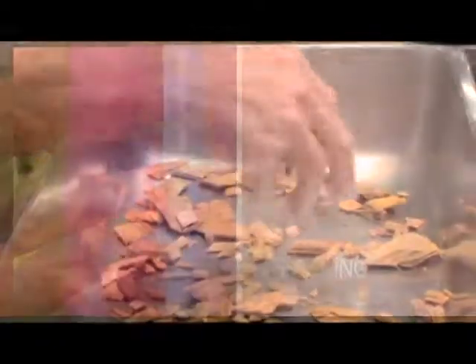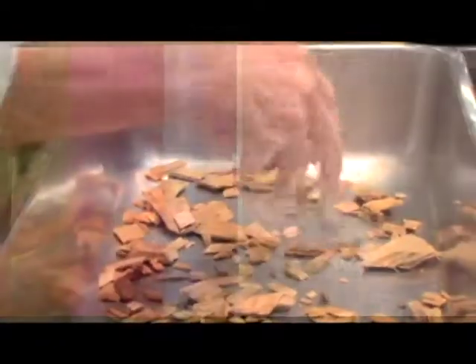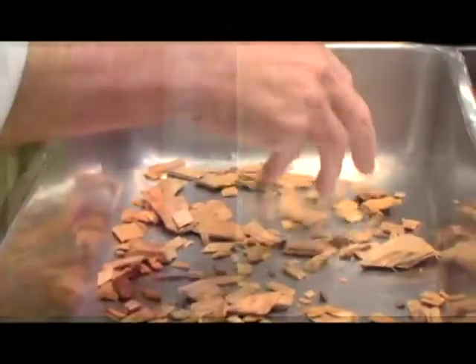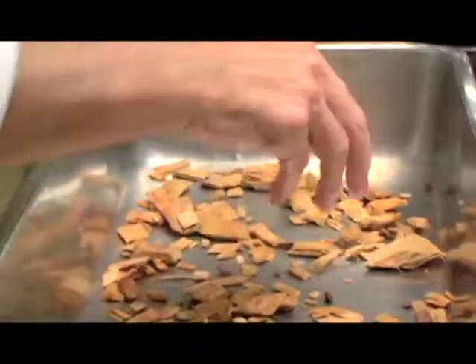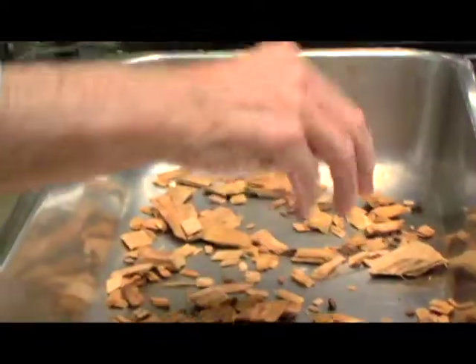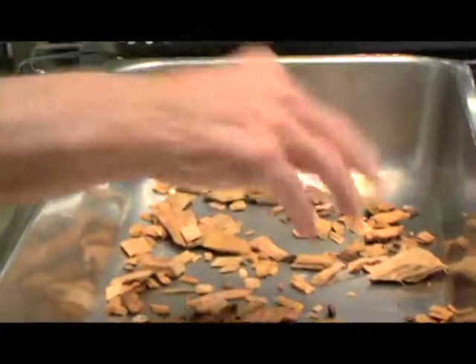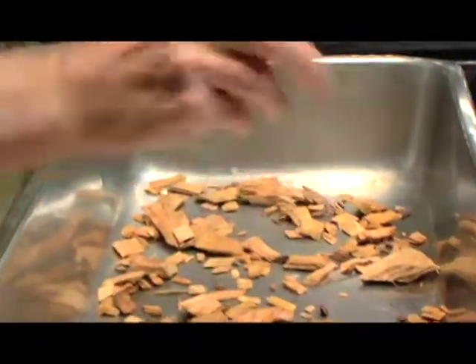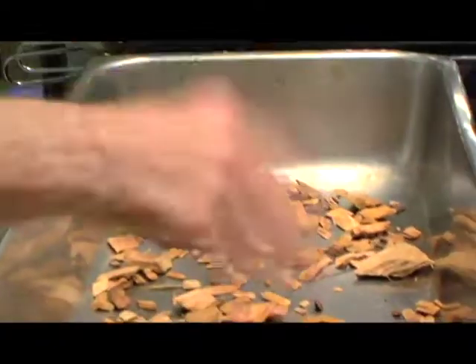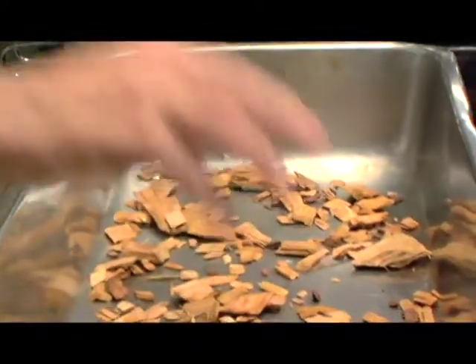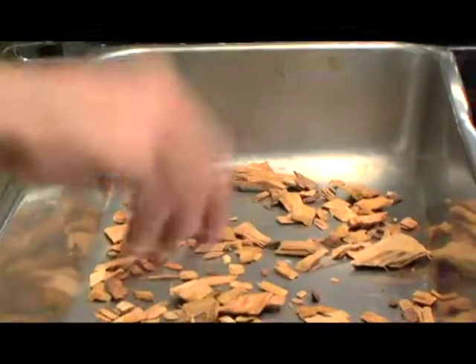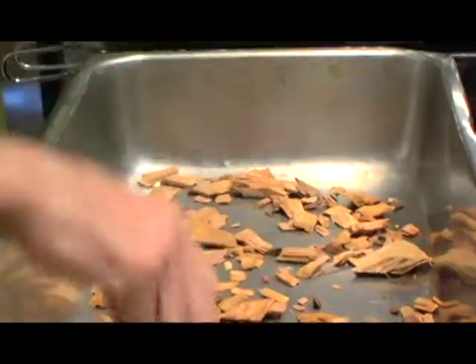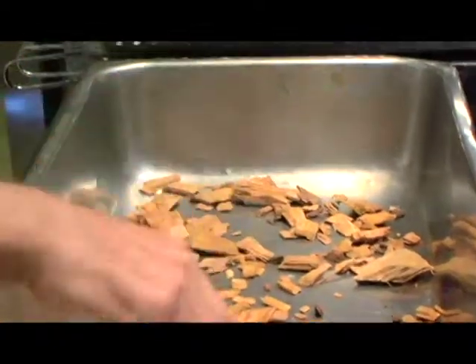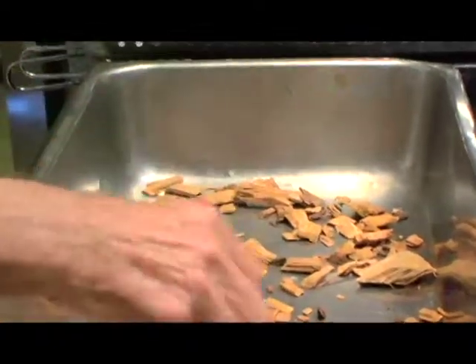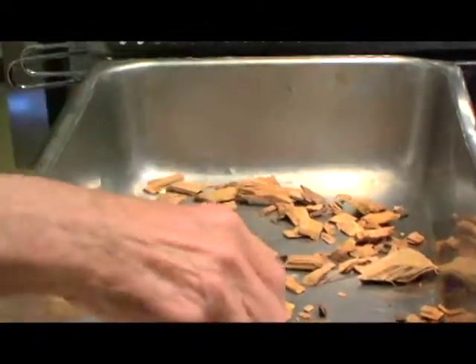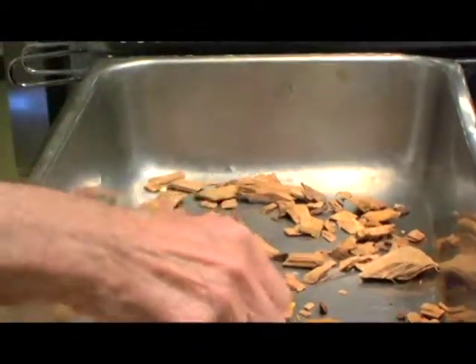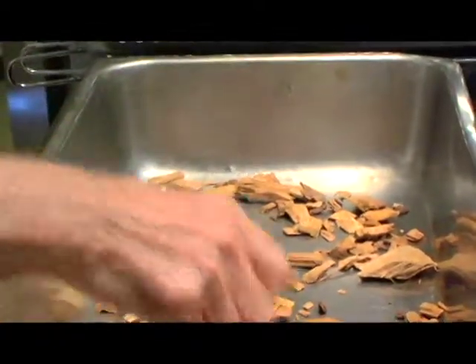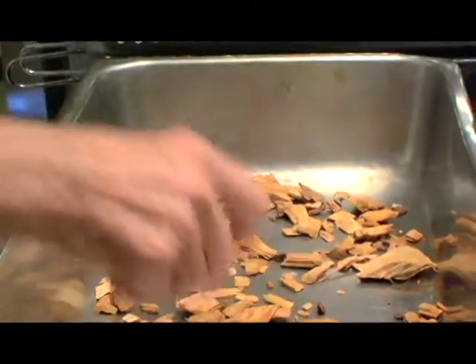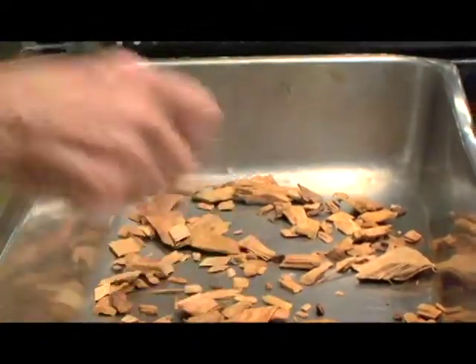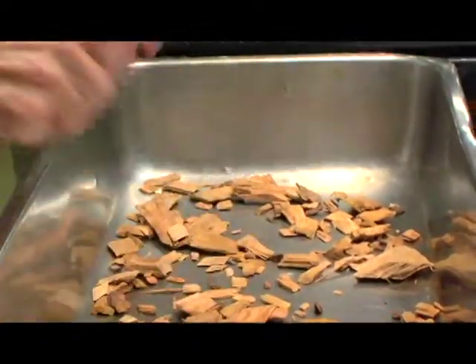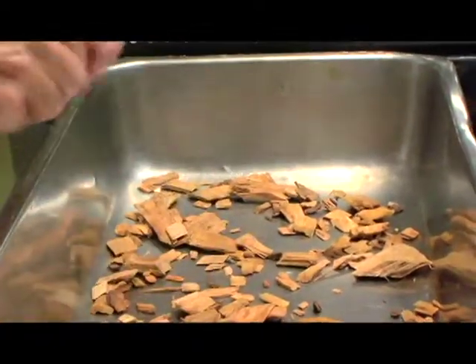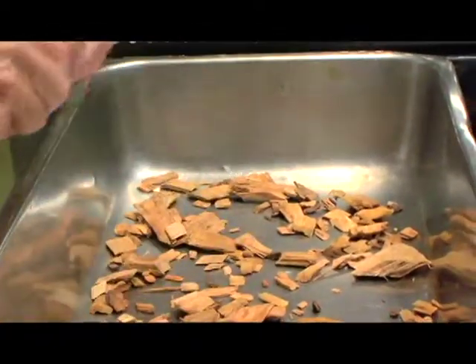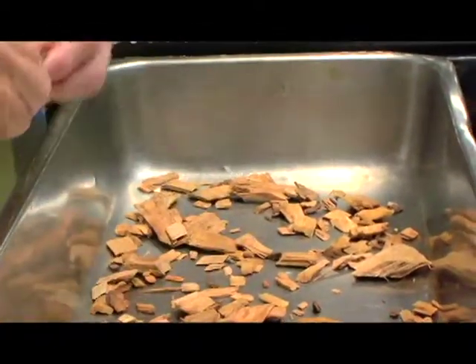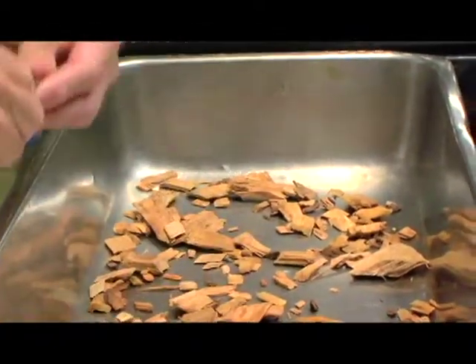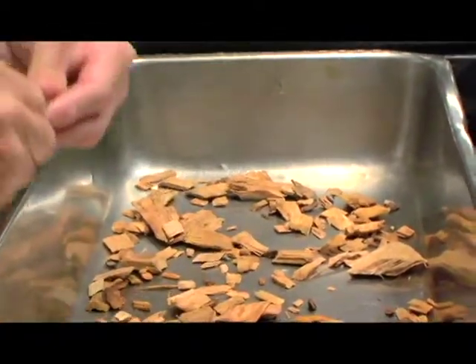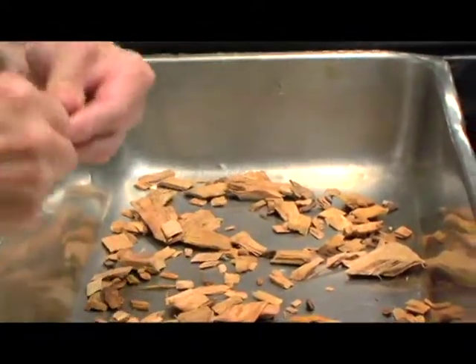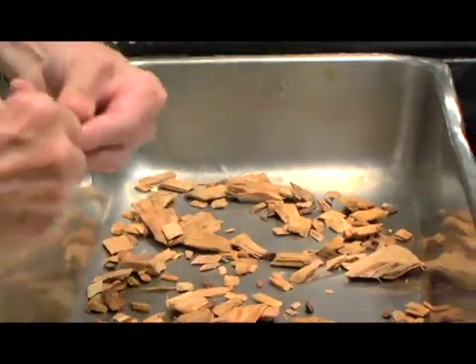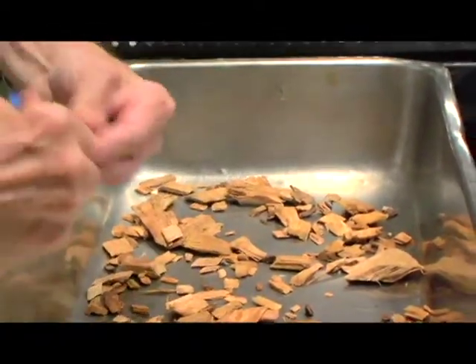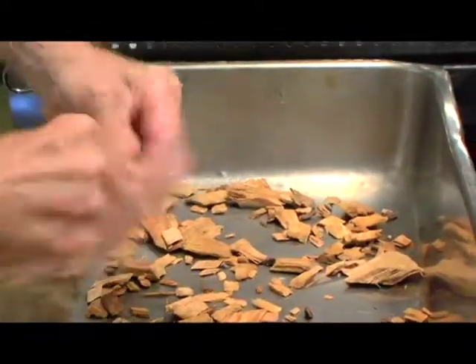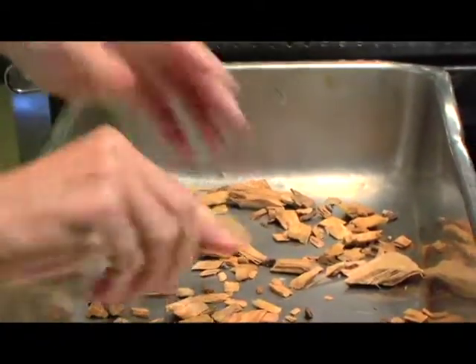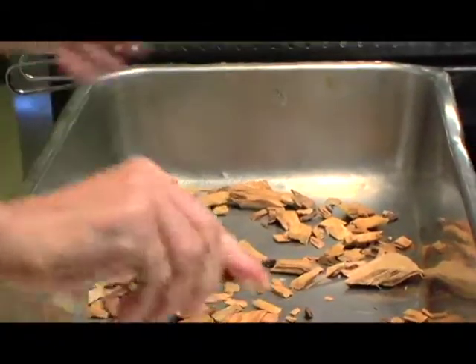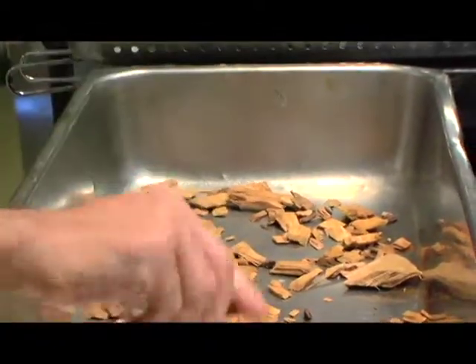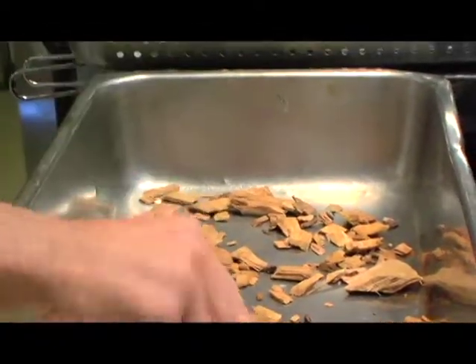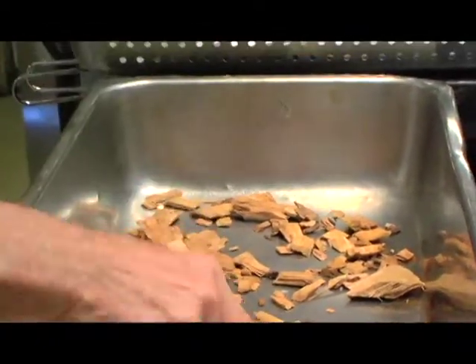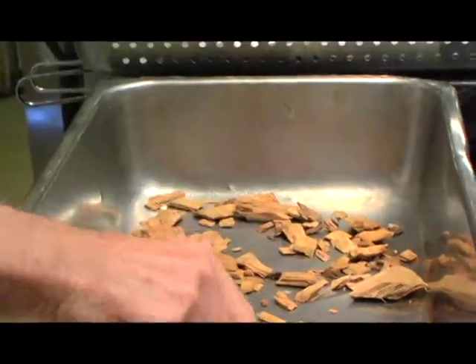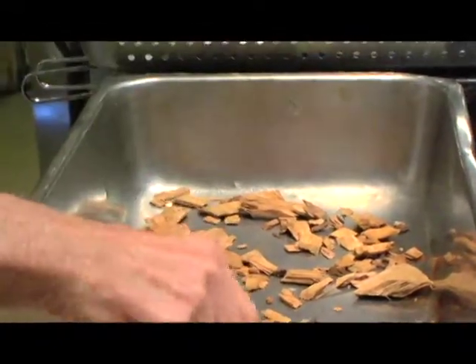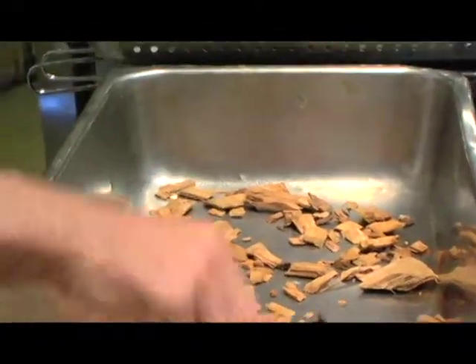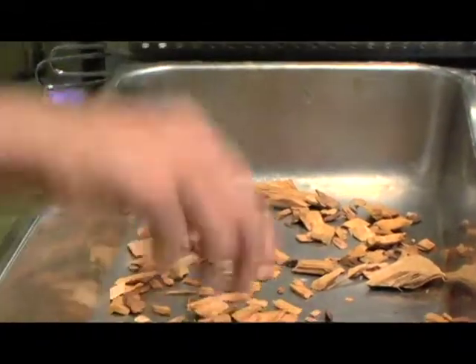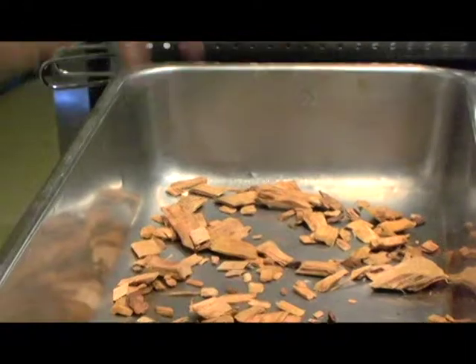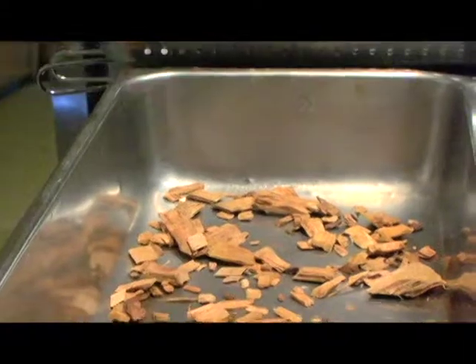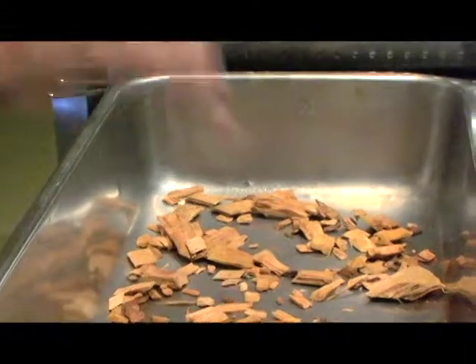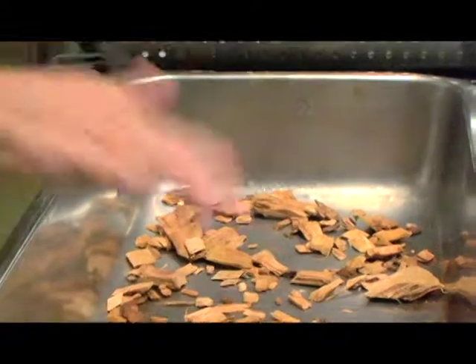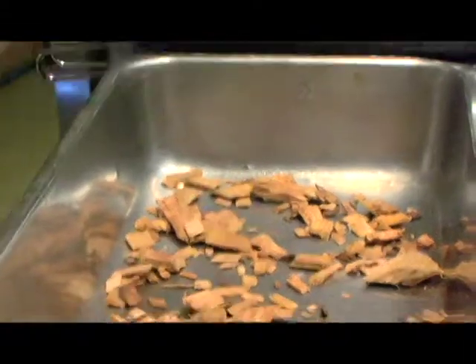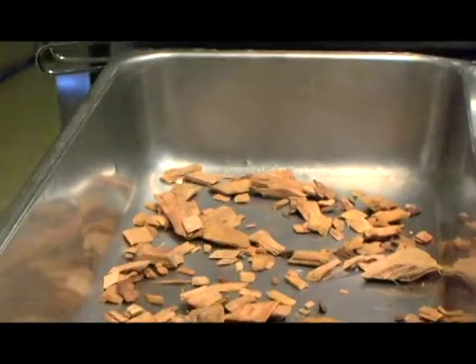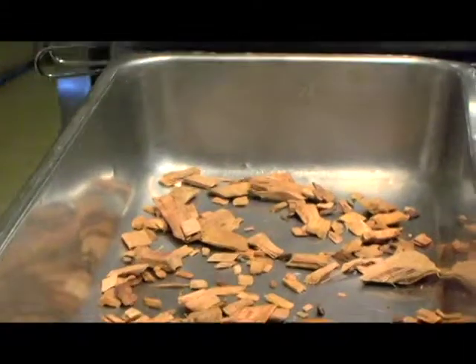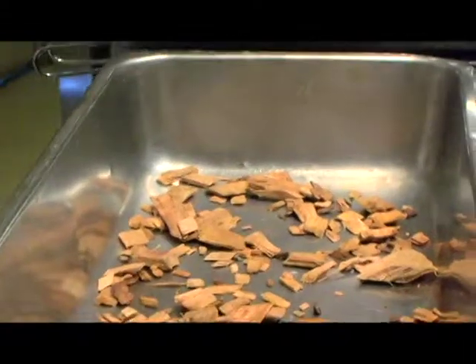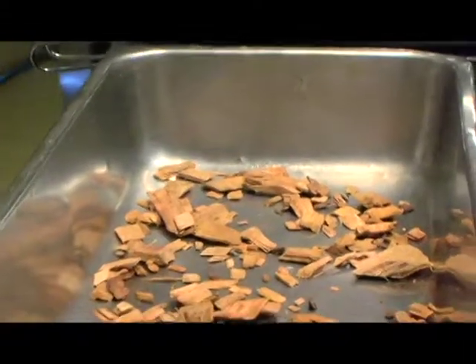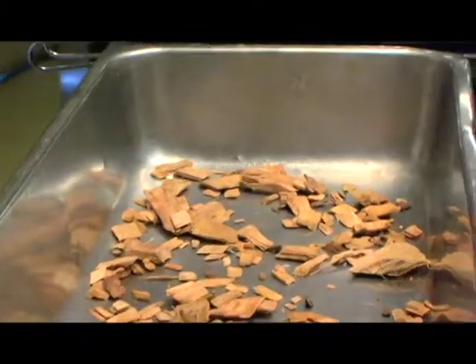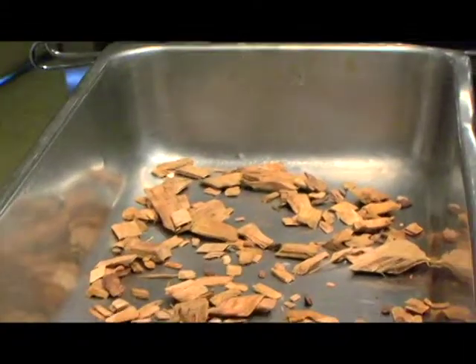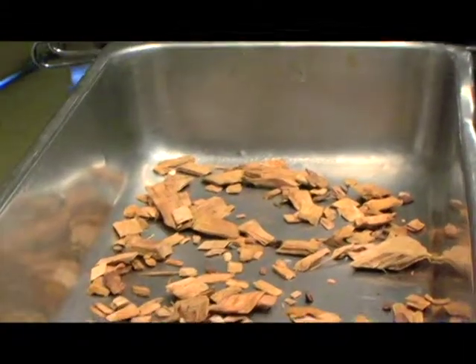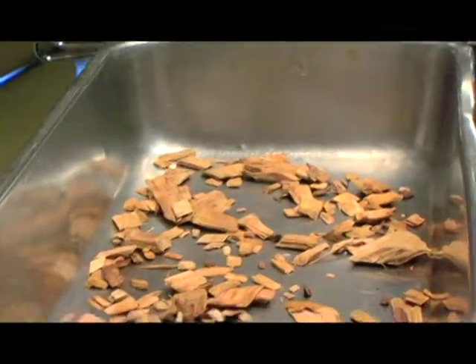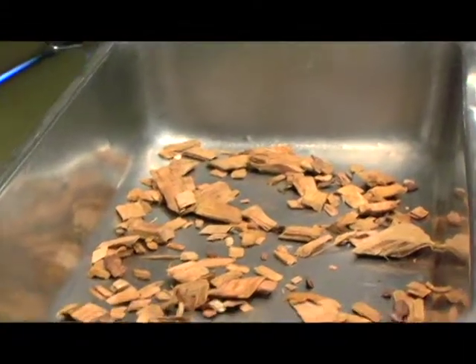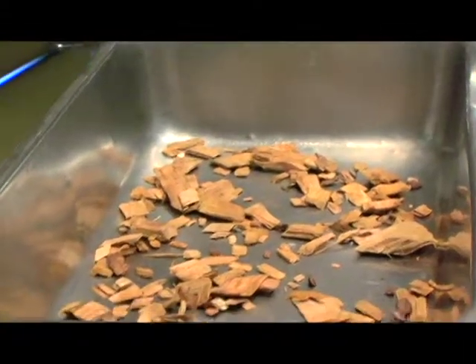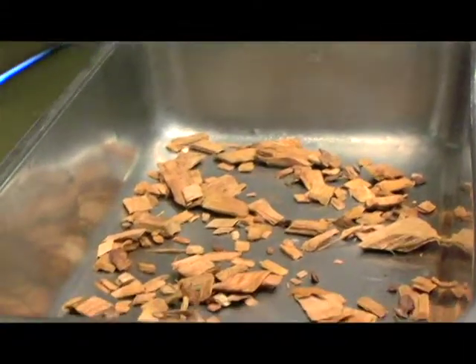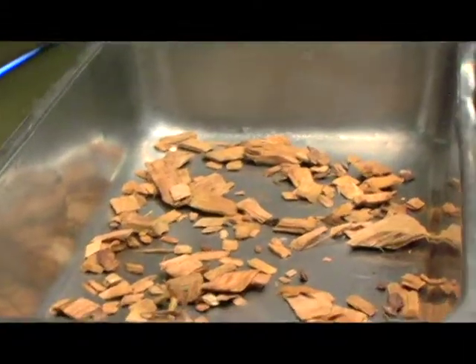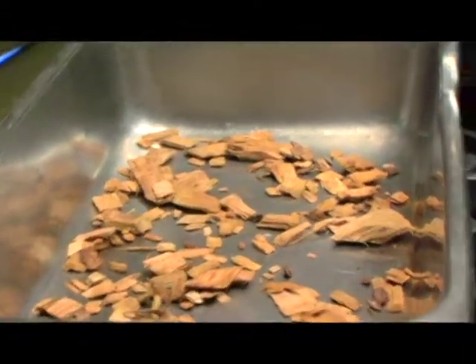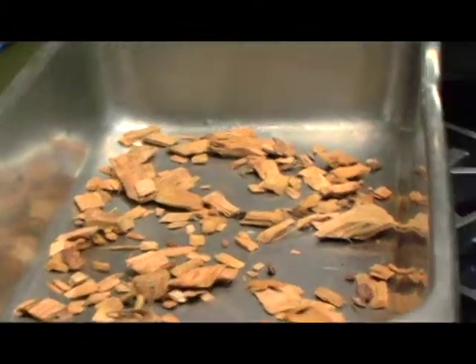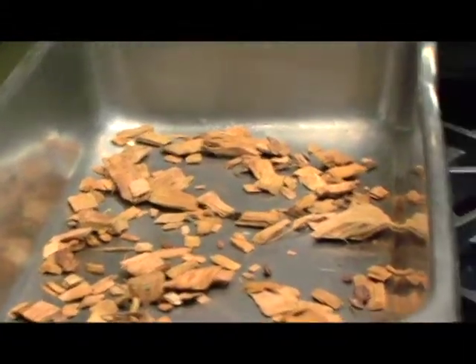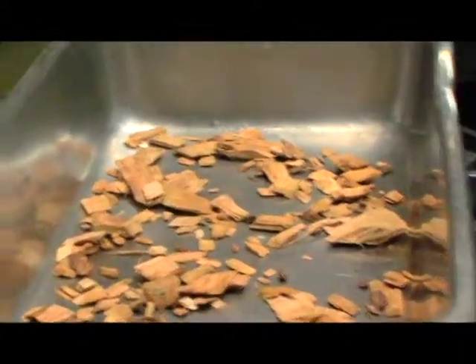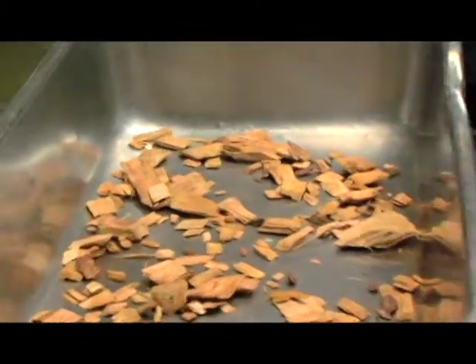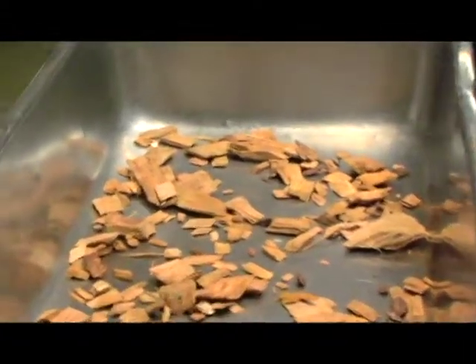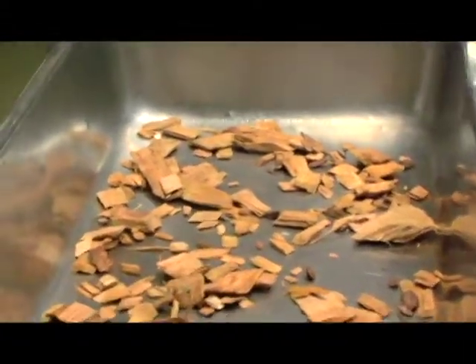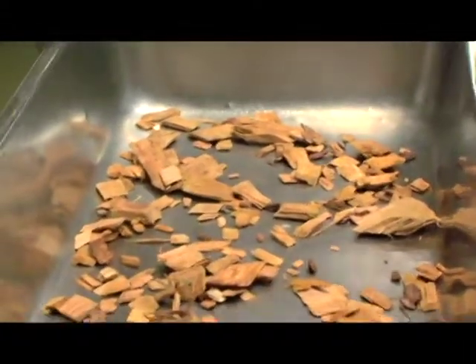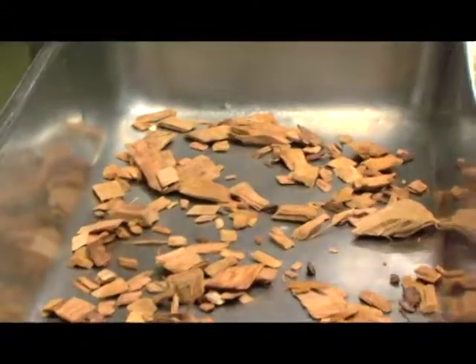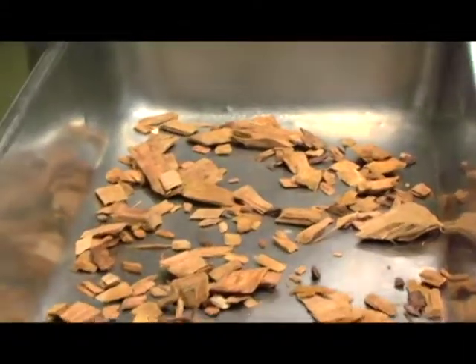I have like a handful of wood chips here. This is hickory, but it could be any type of hardwood and fruit wood.